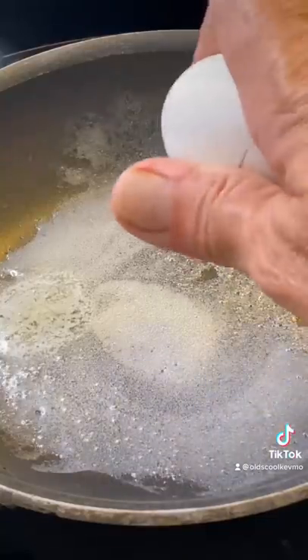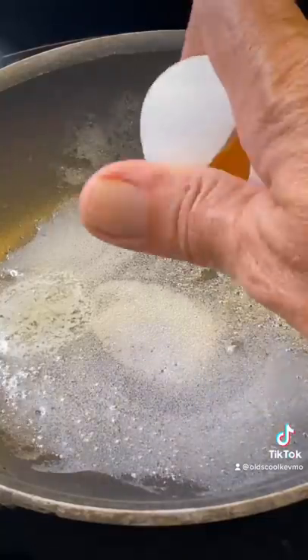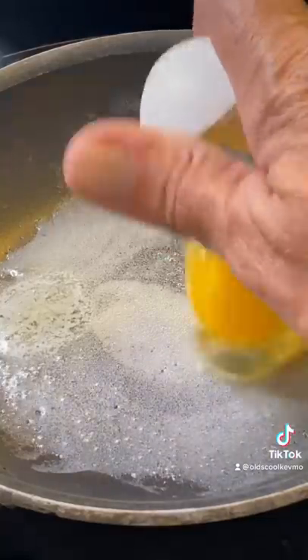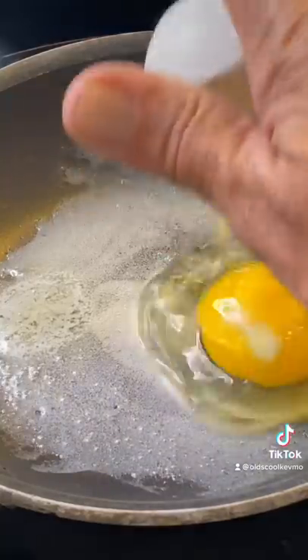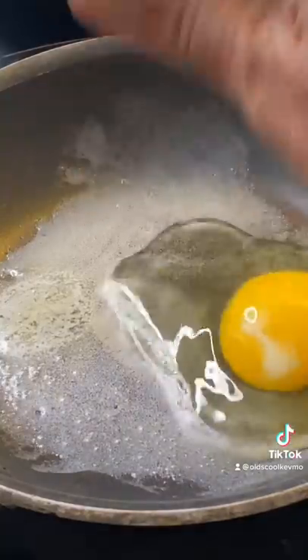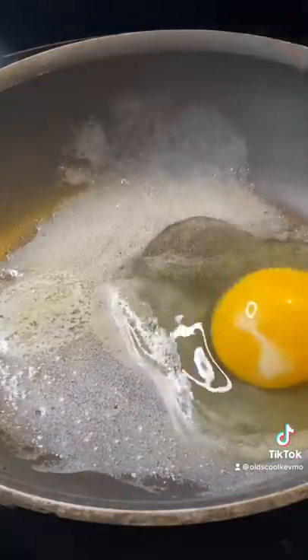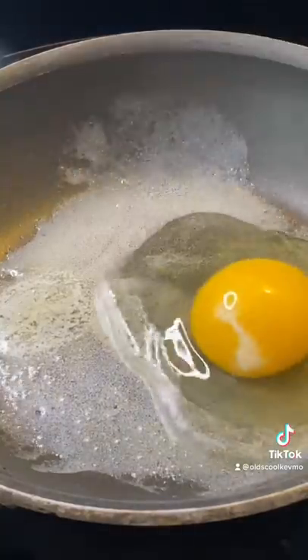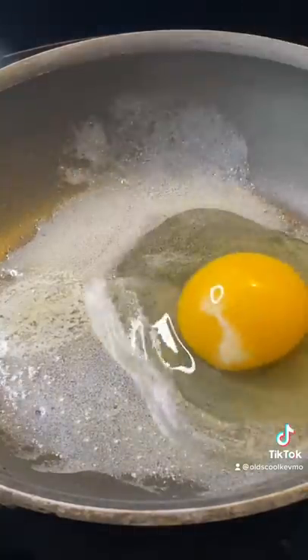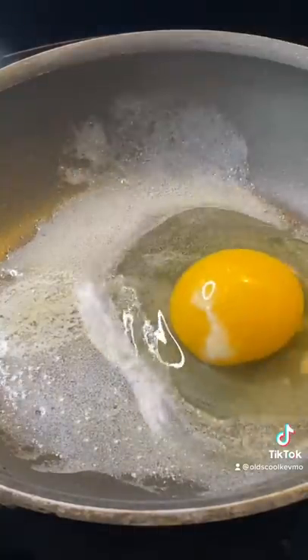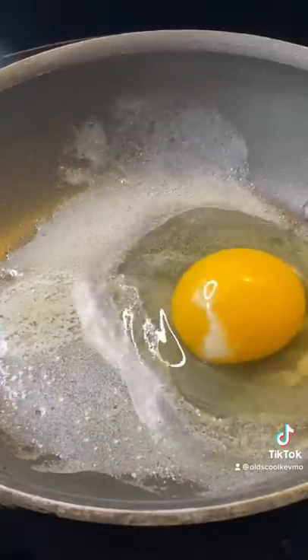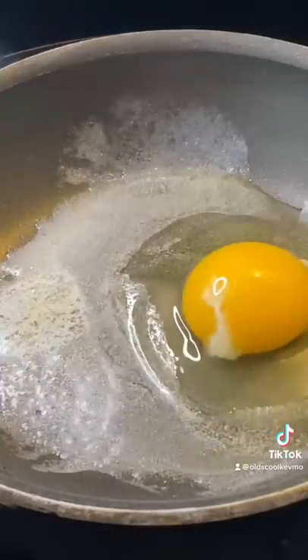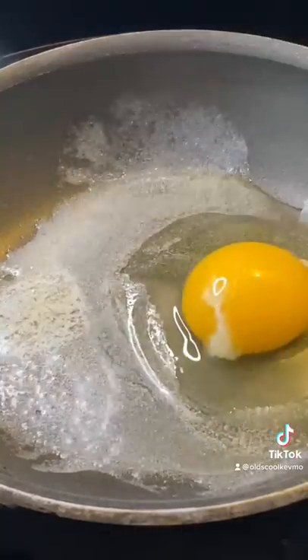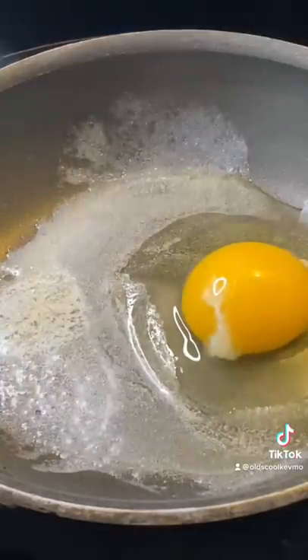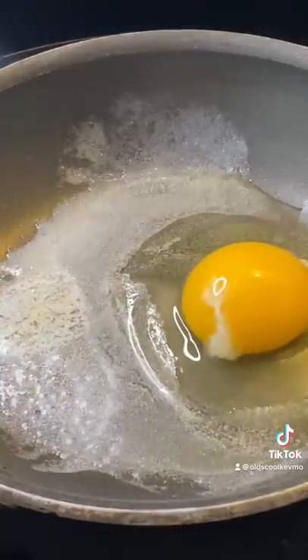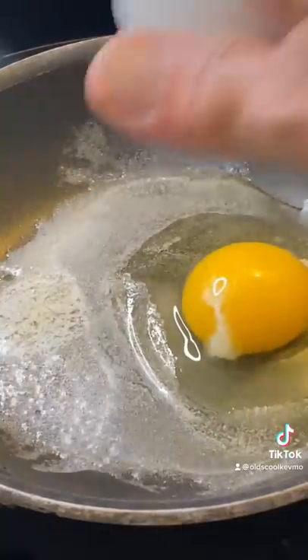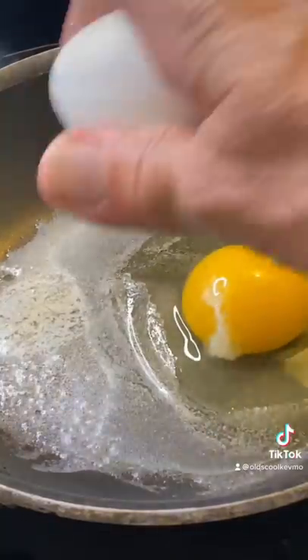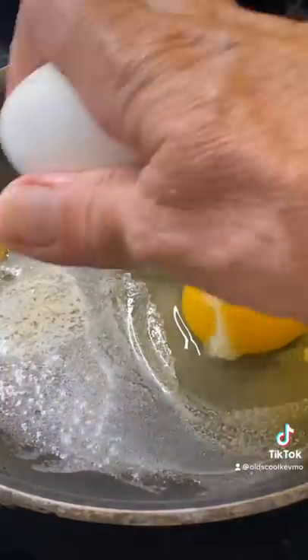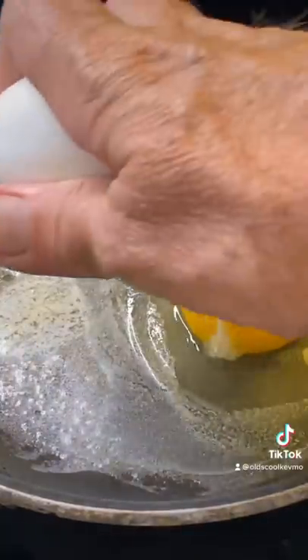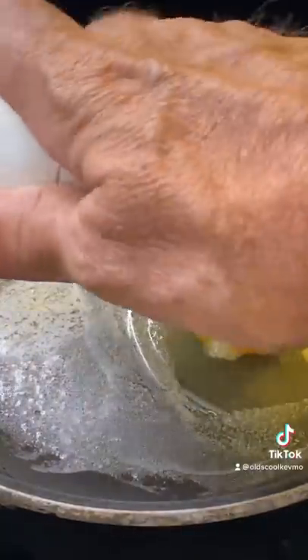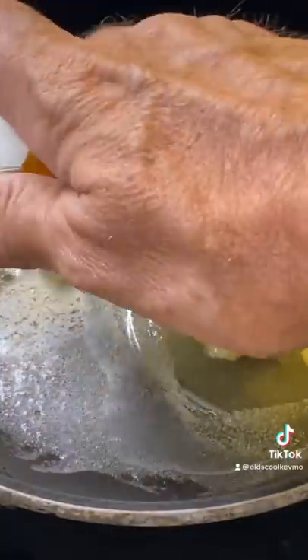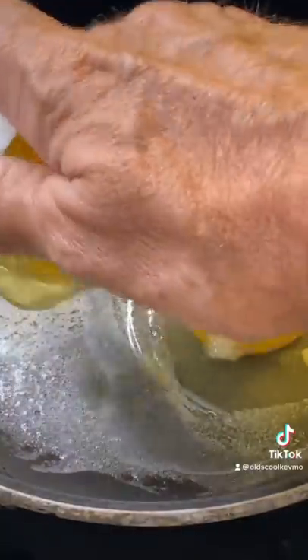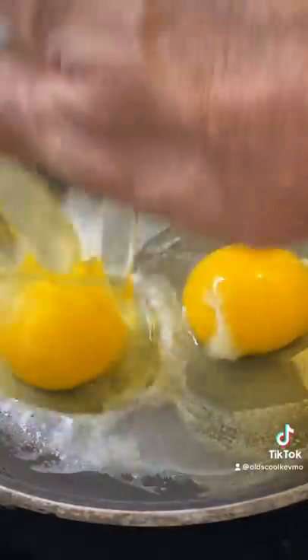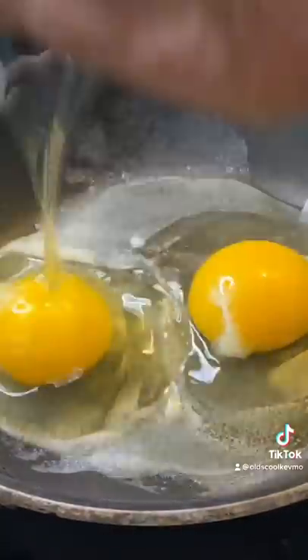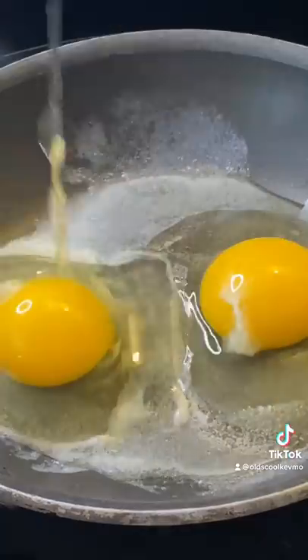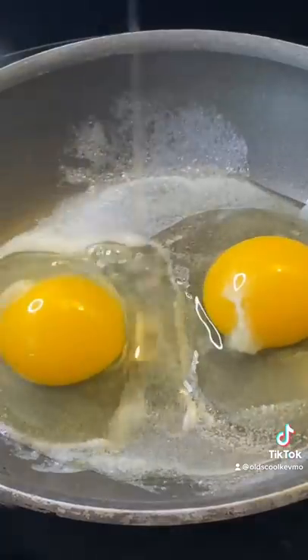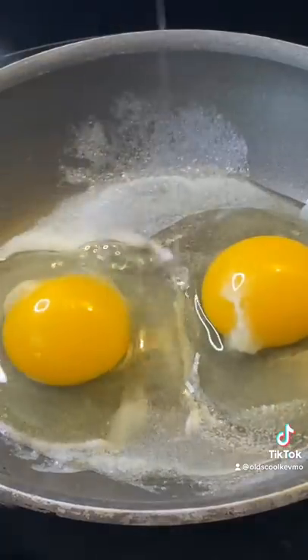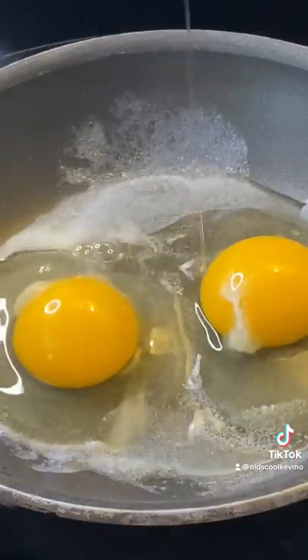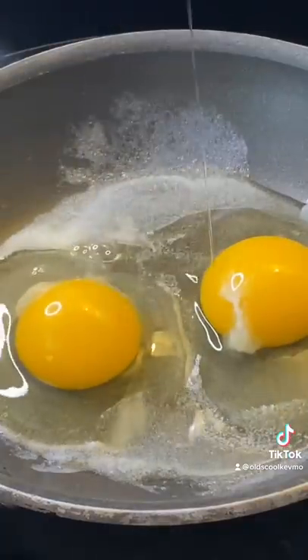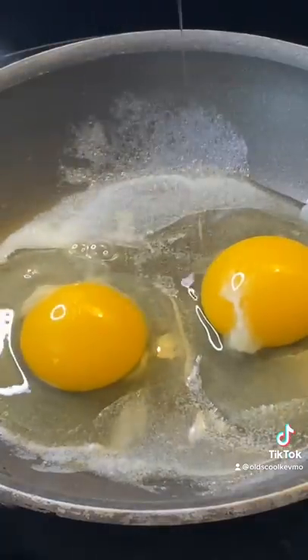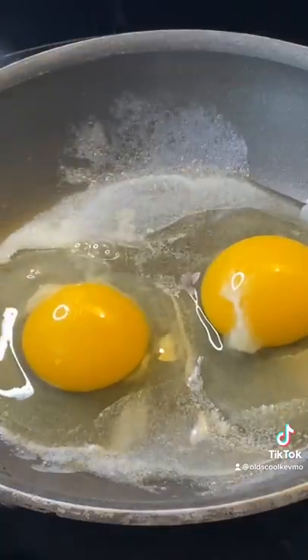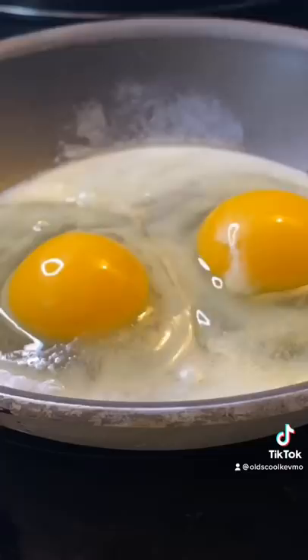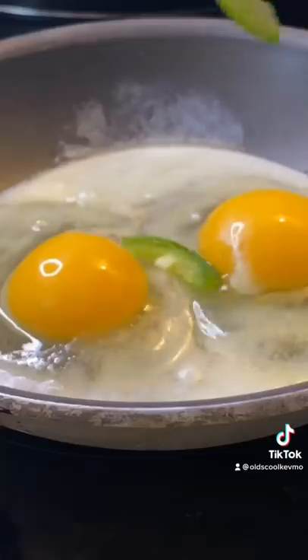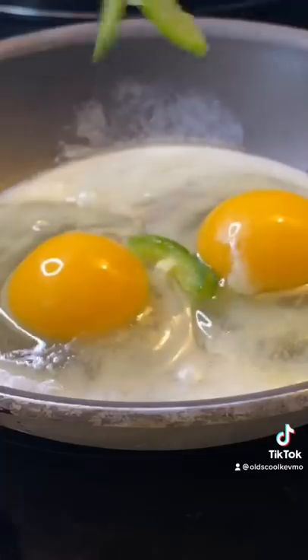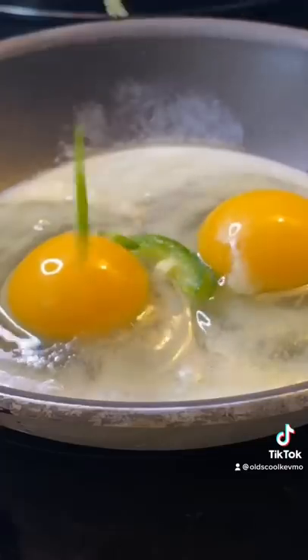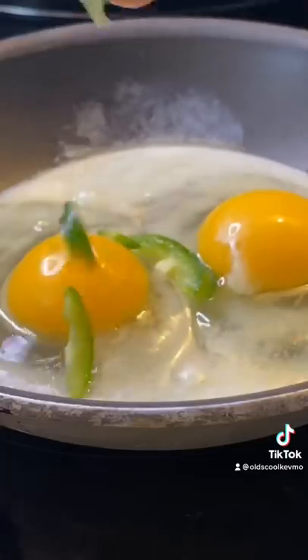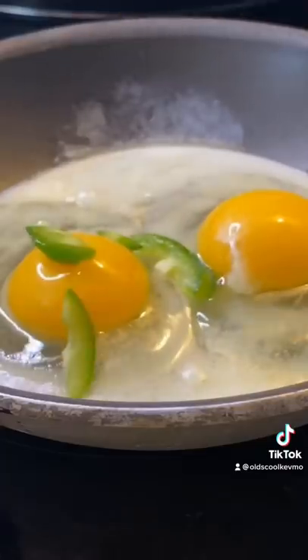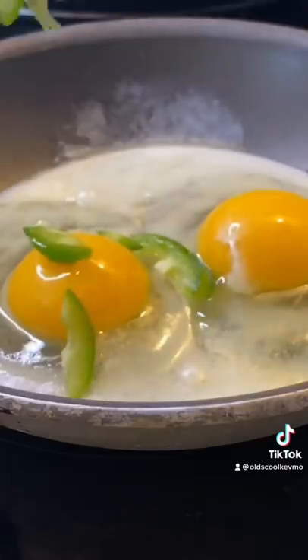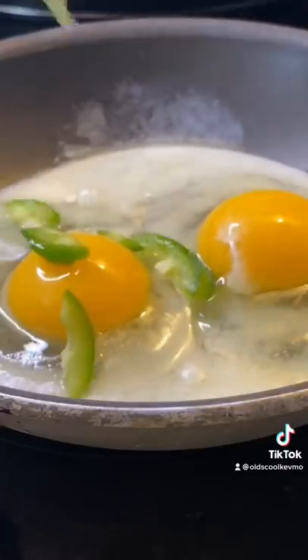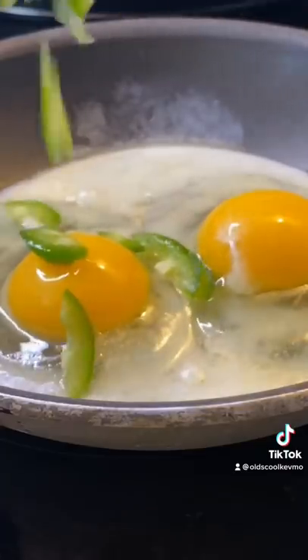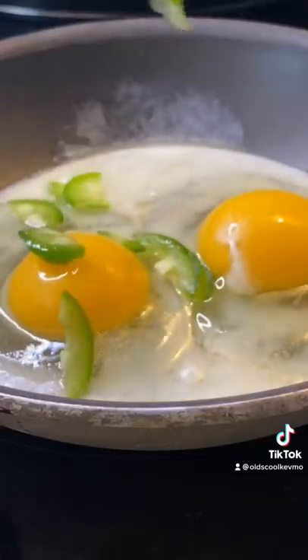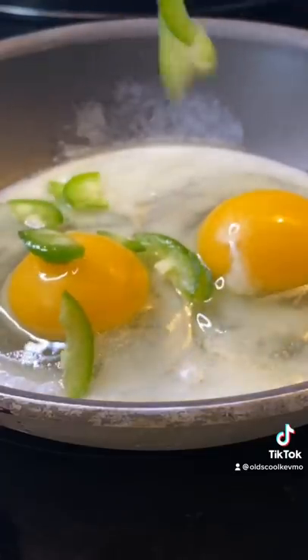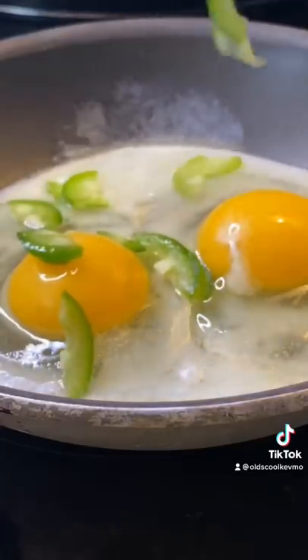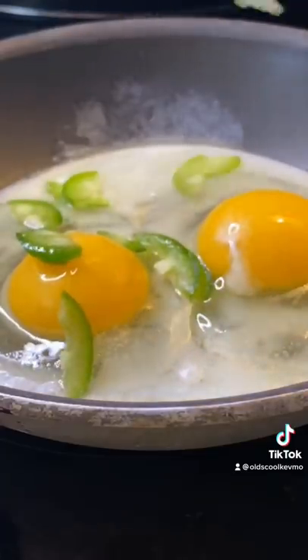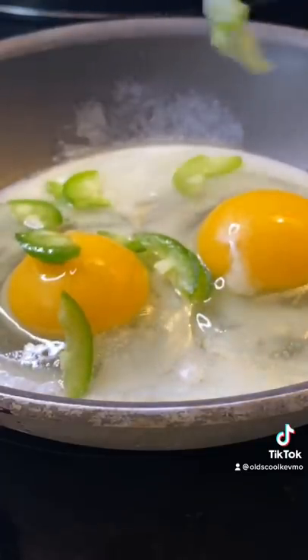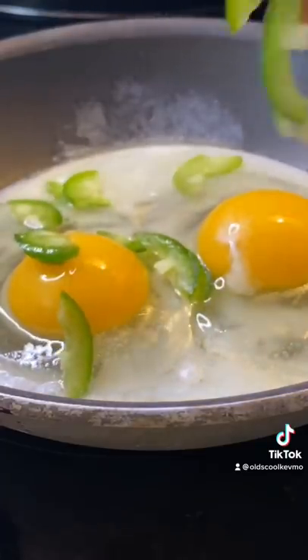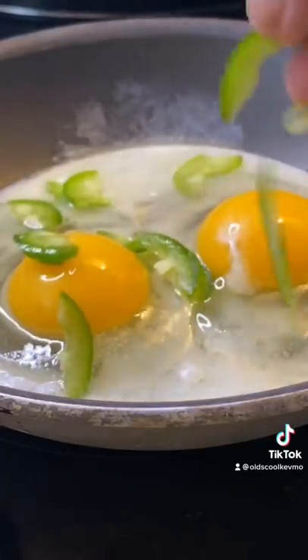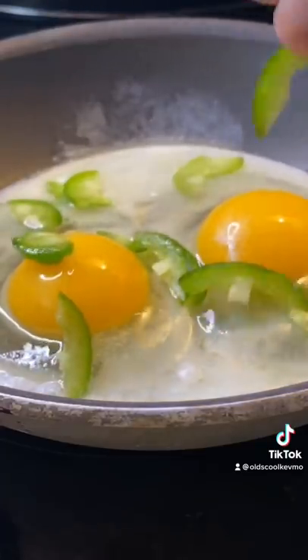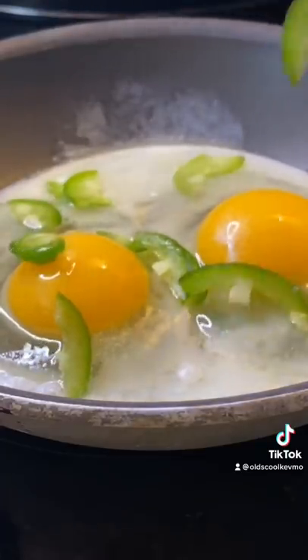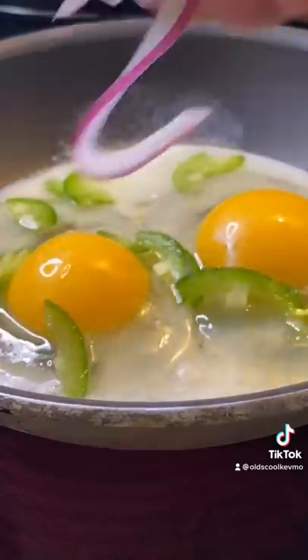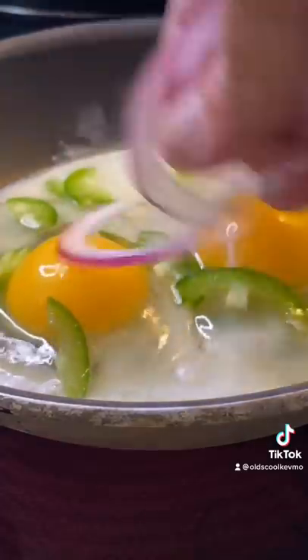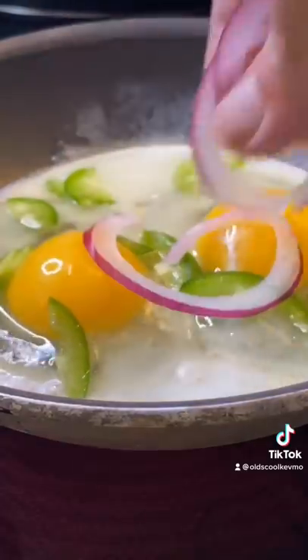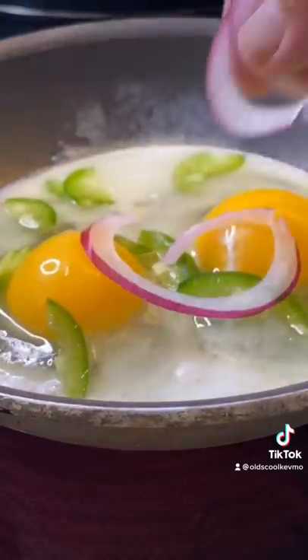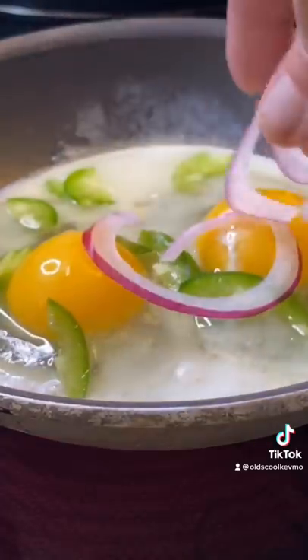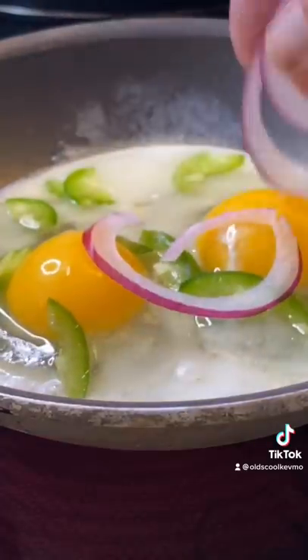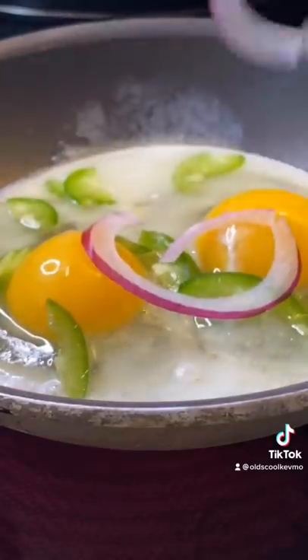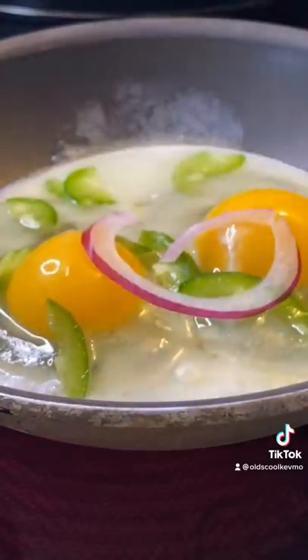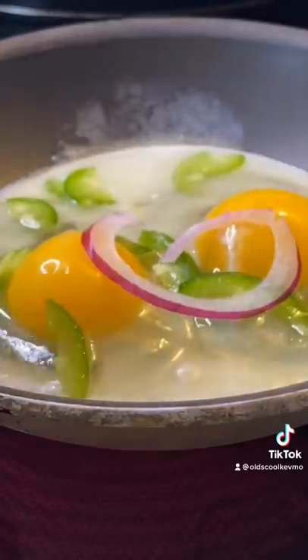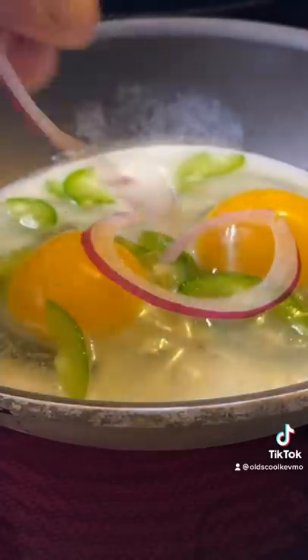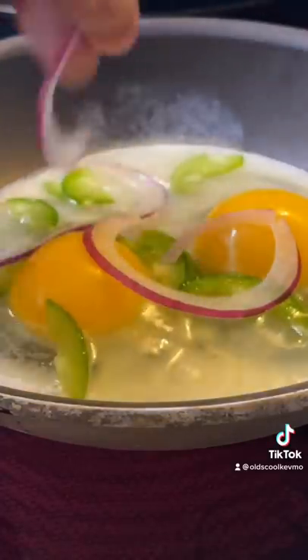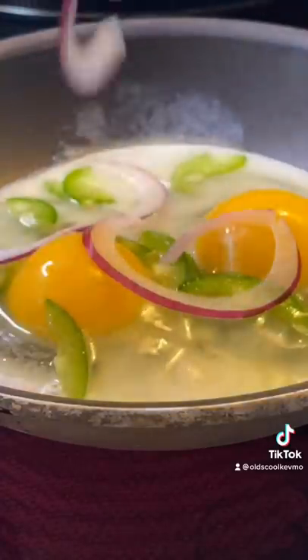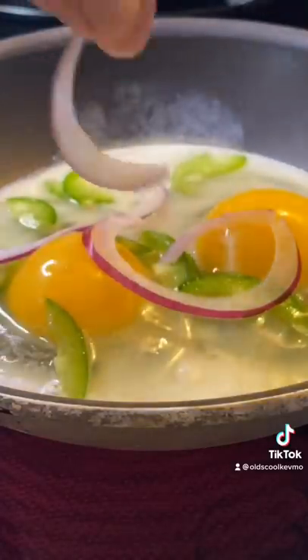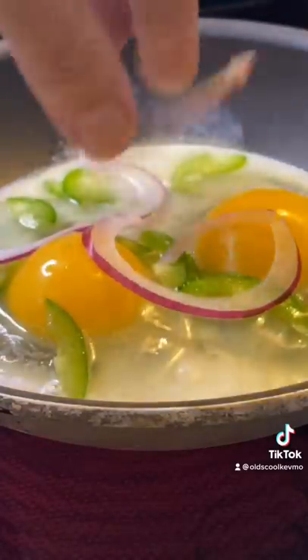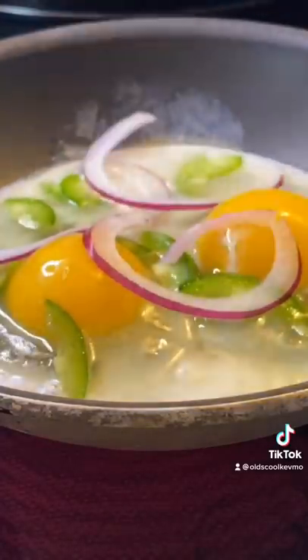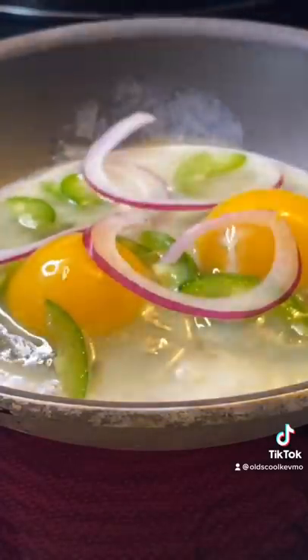Crack a couple eggs. Now I like to add a little jalapeño to this, just fresh sliced. Same thing with some red onion.